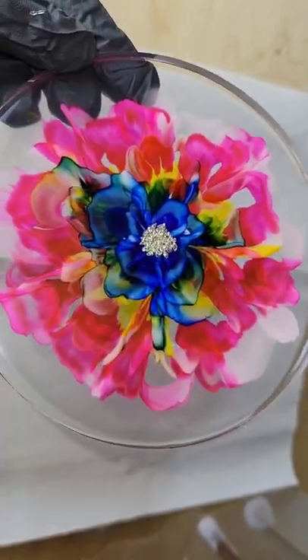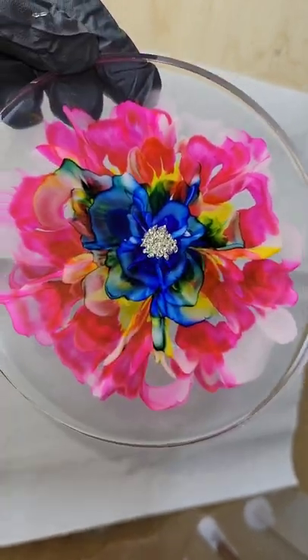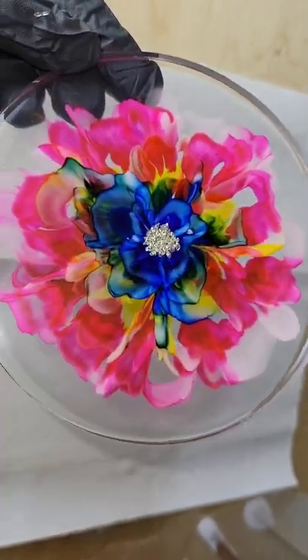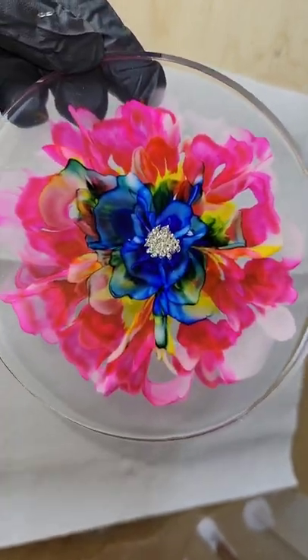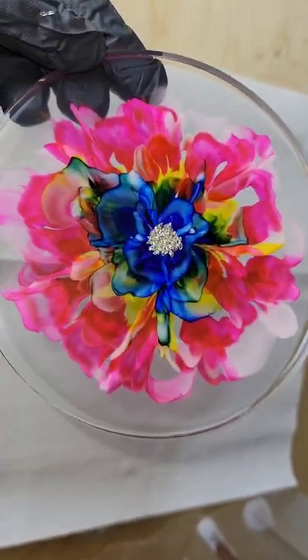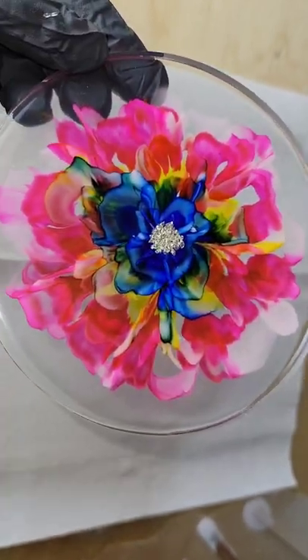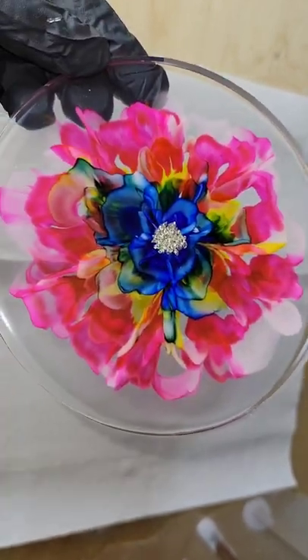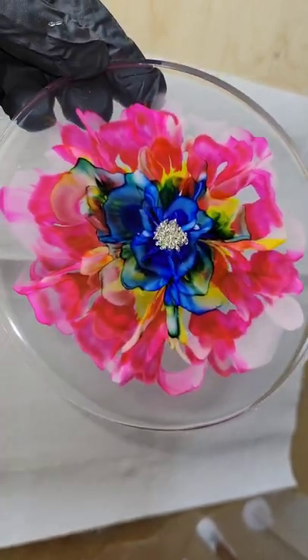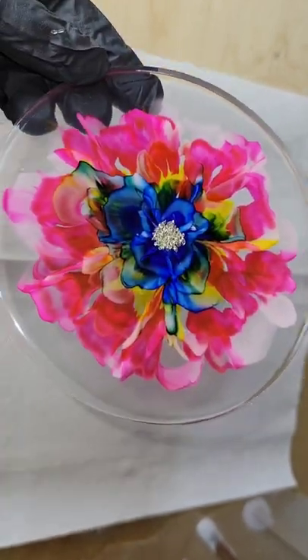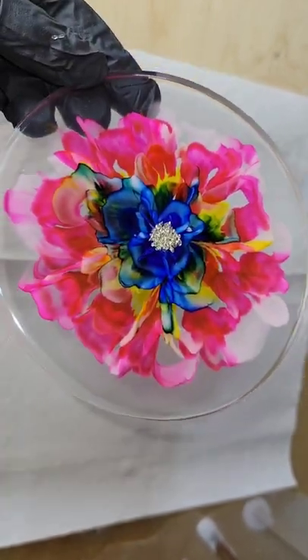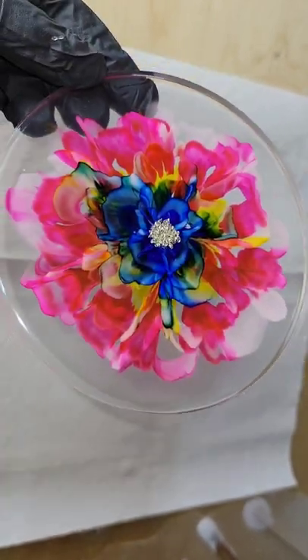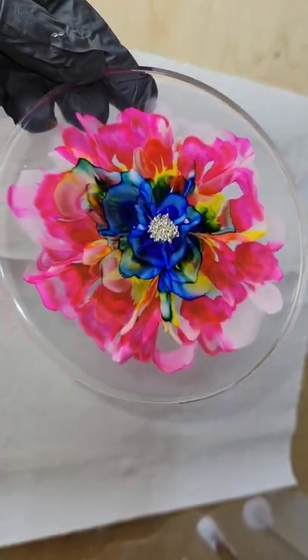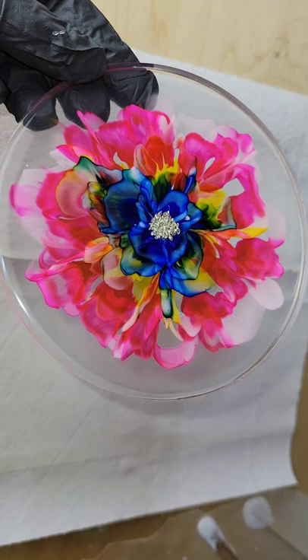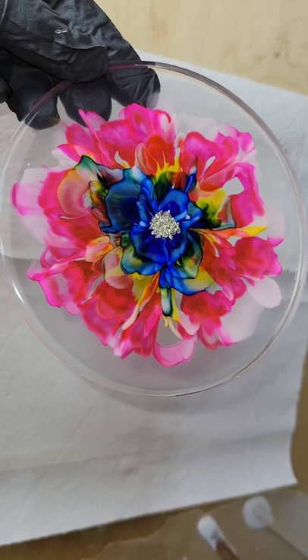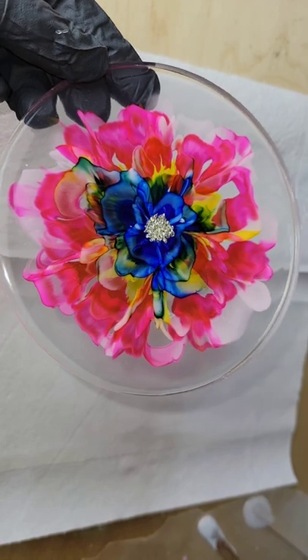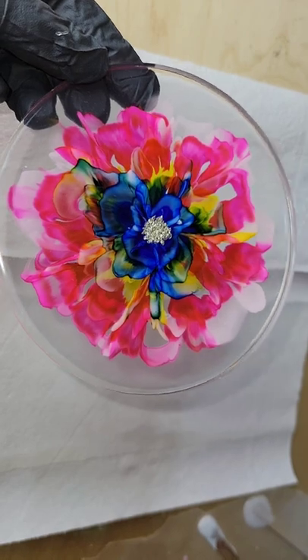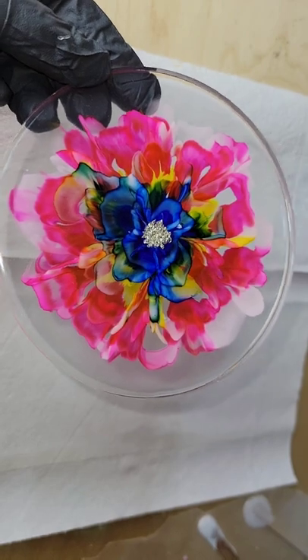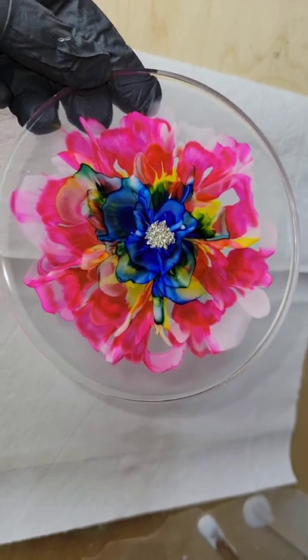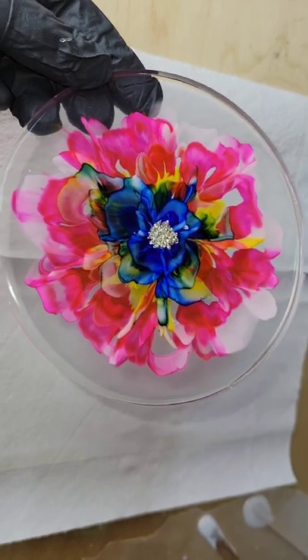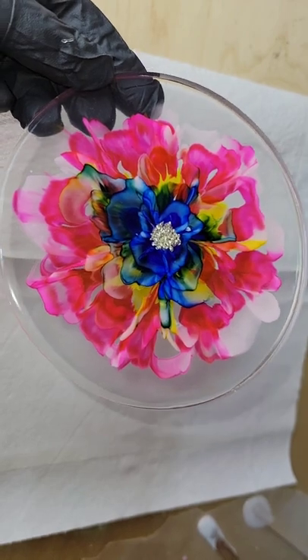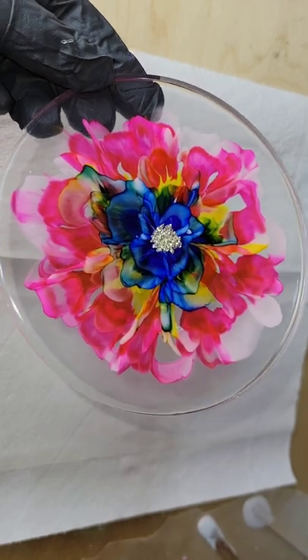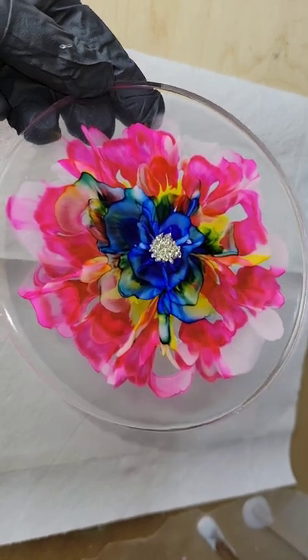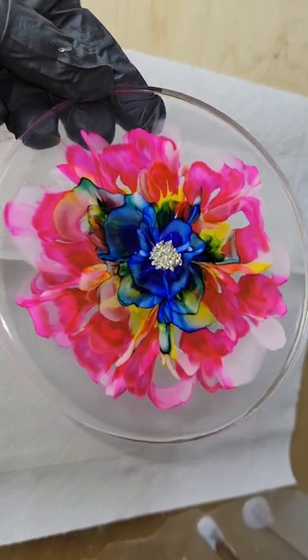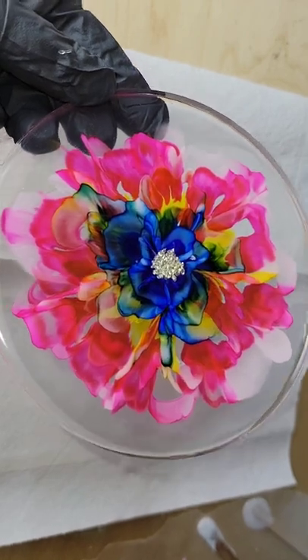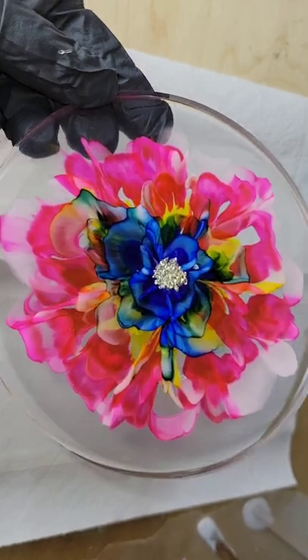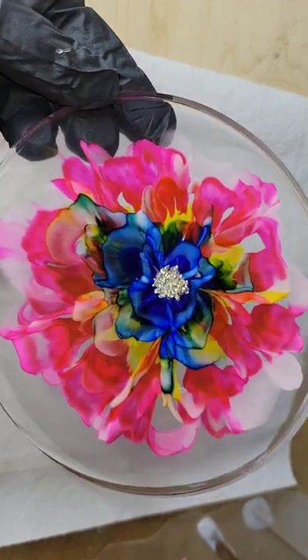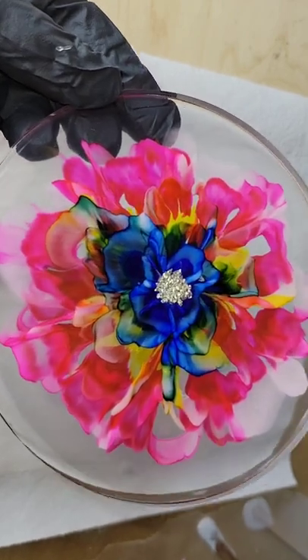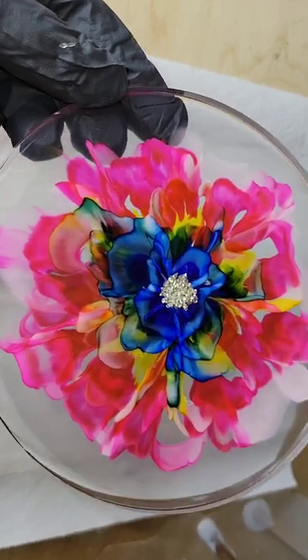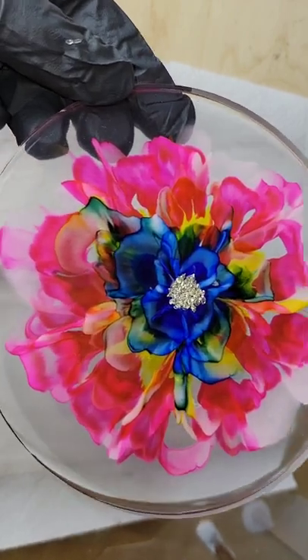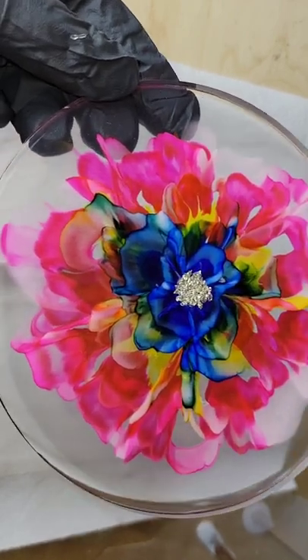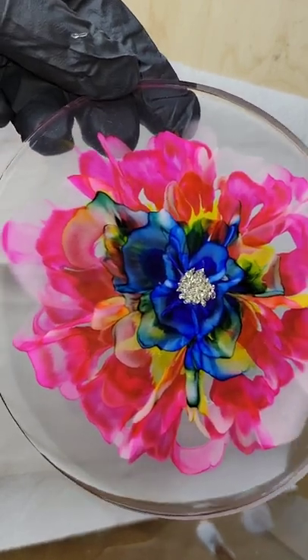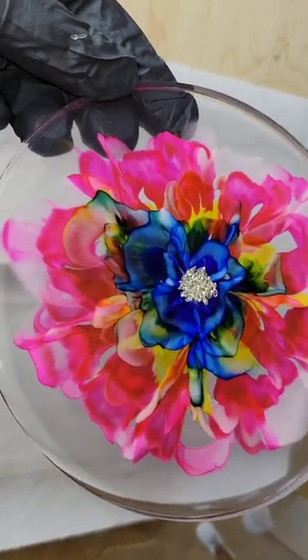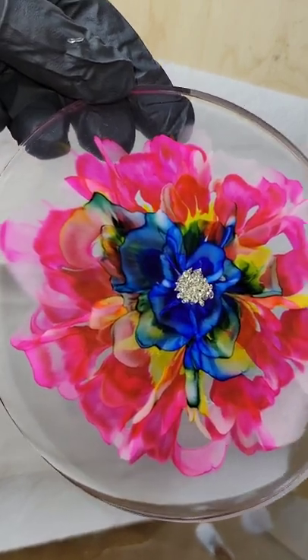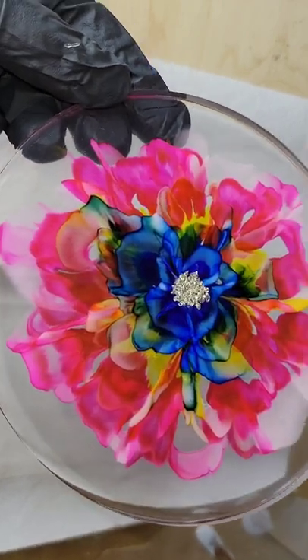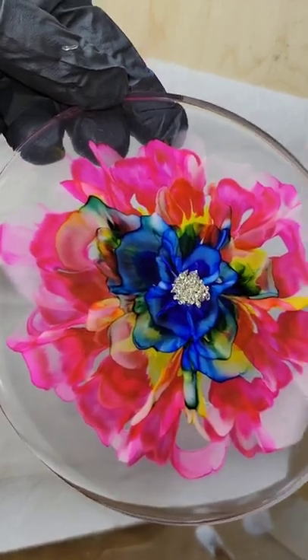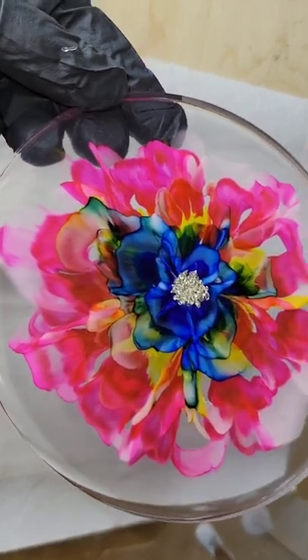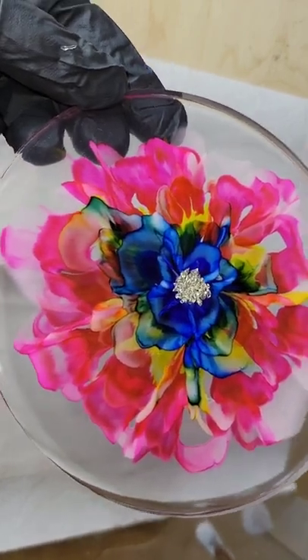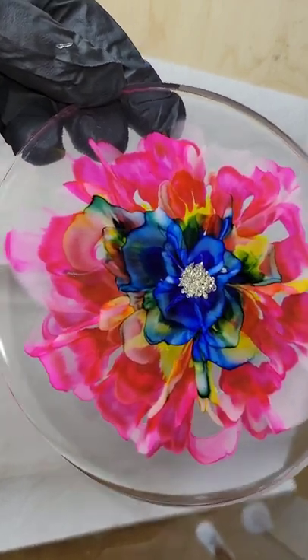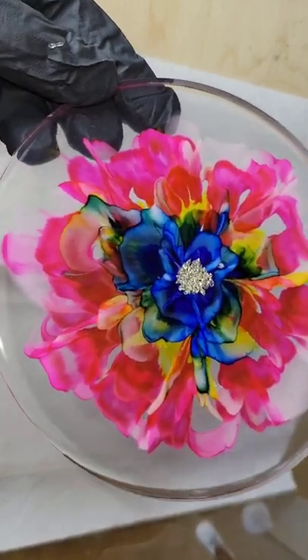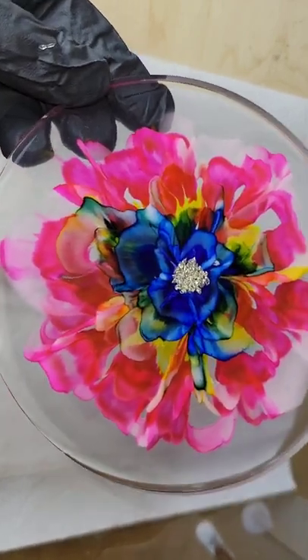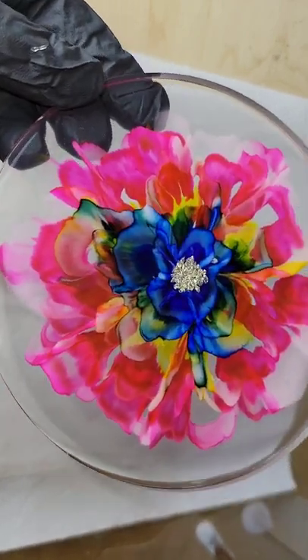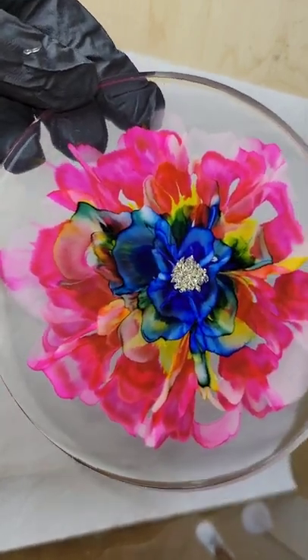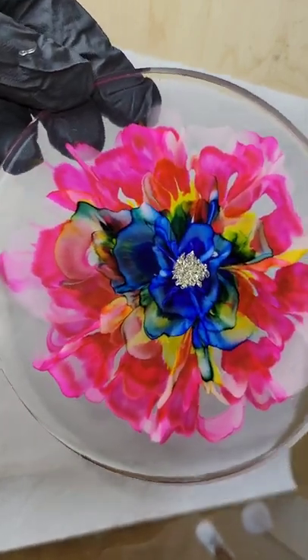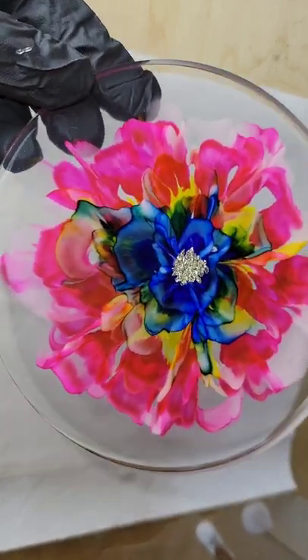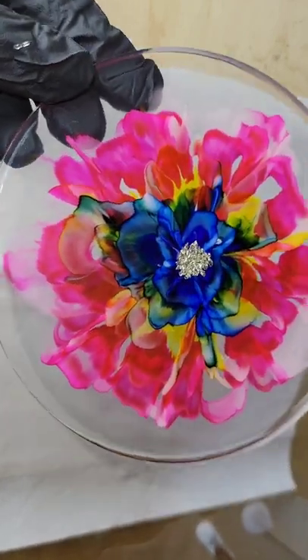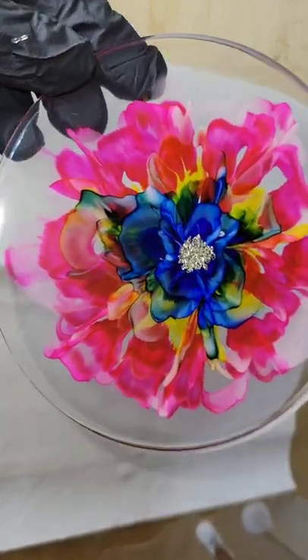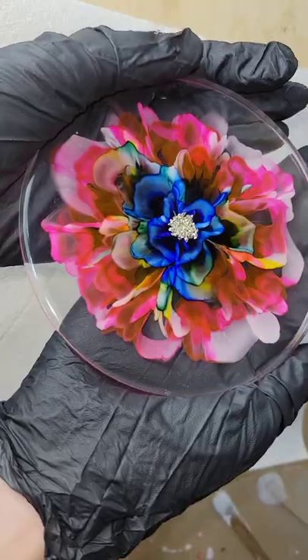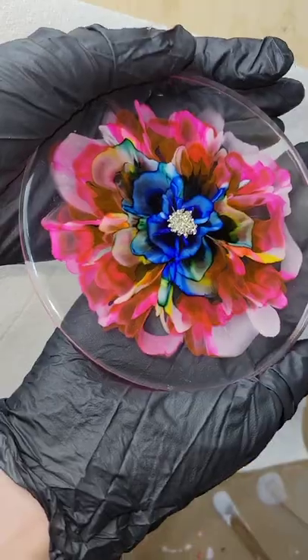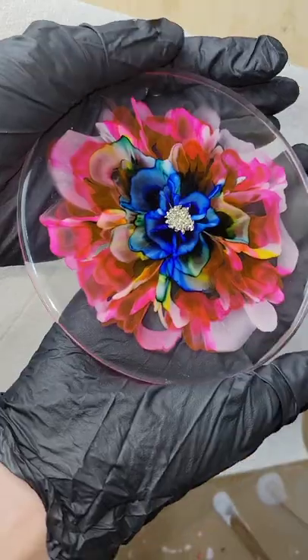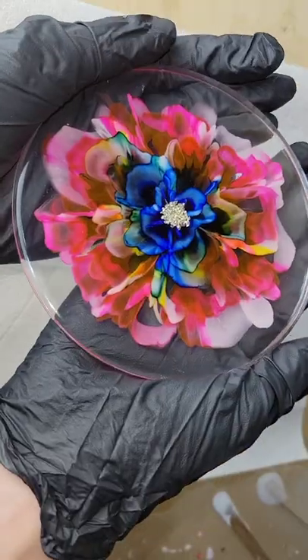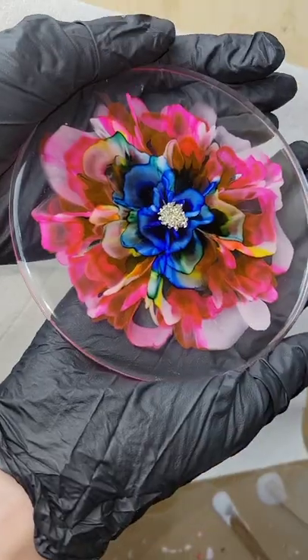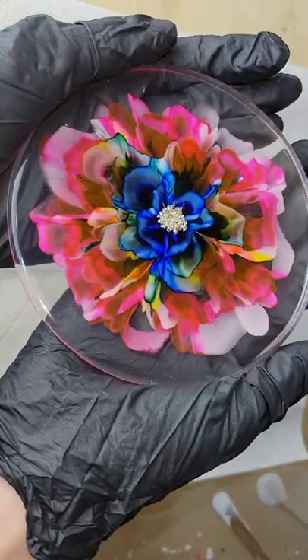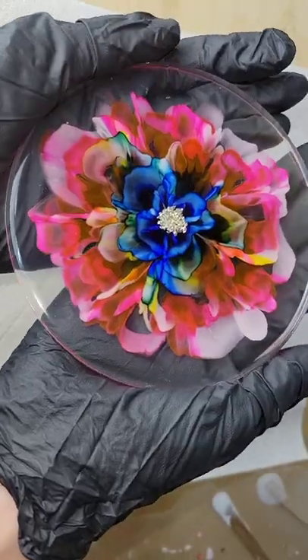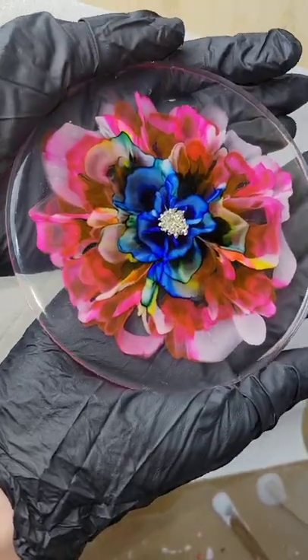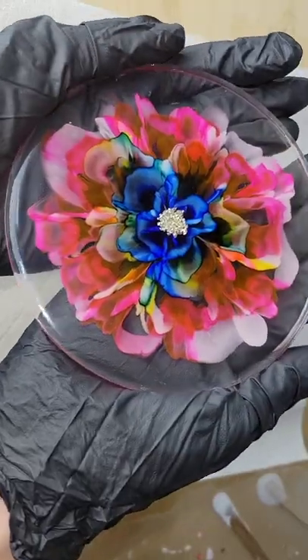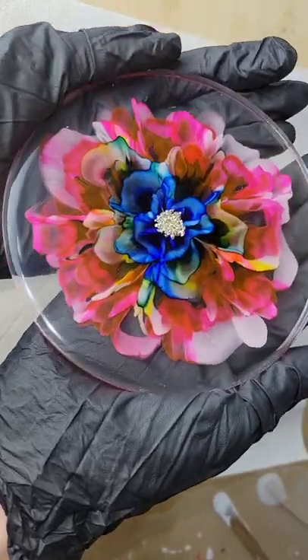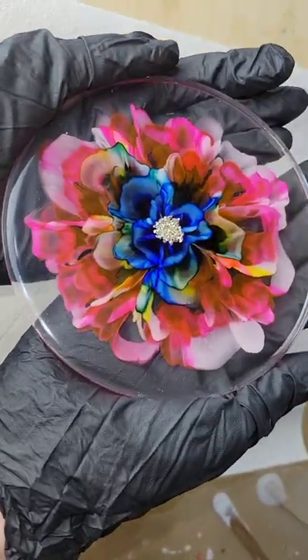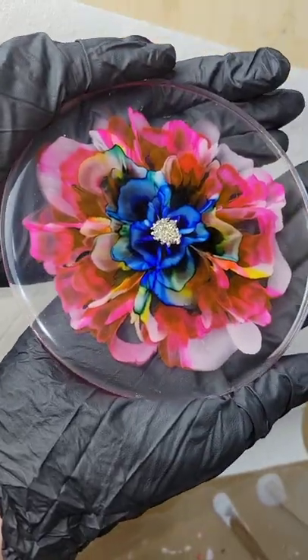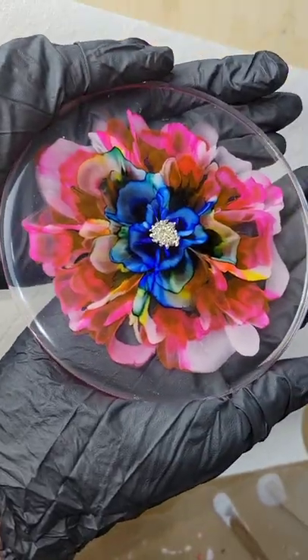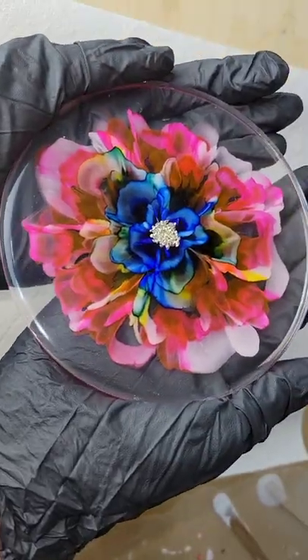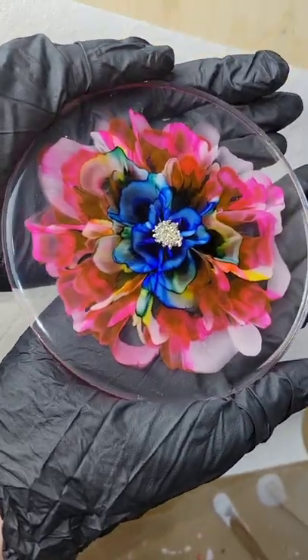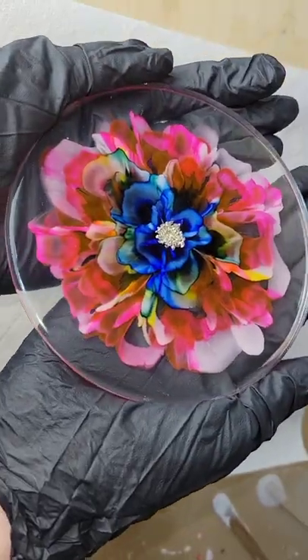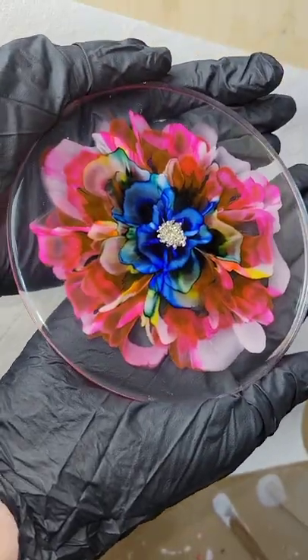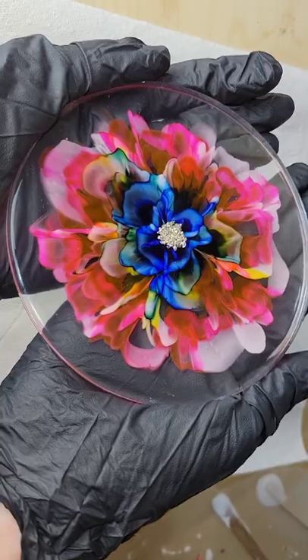But let me know what you think. I really love the colors on this one, and thanks so much for watching — I hope you give this a try.